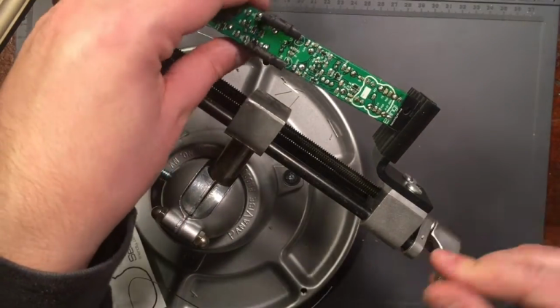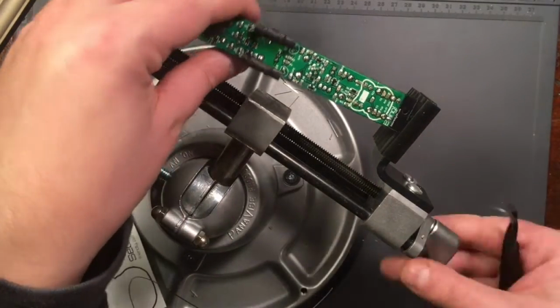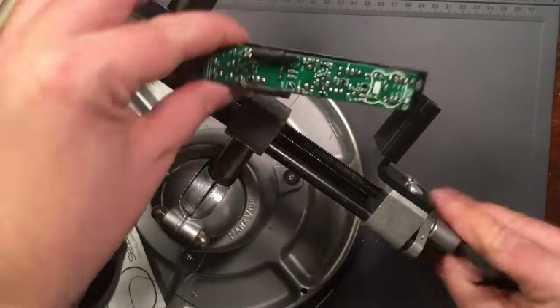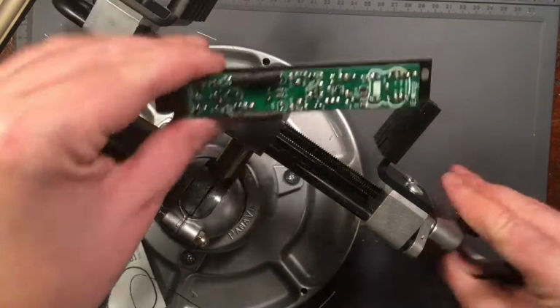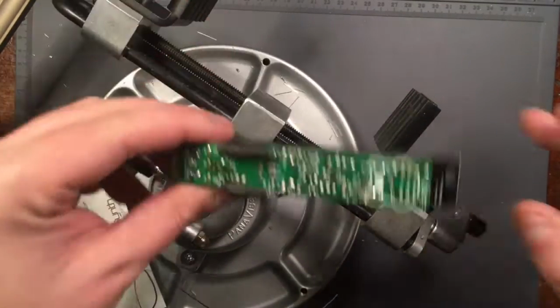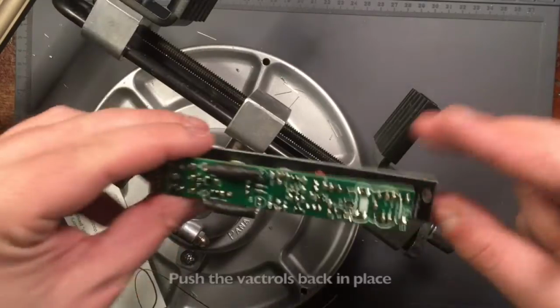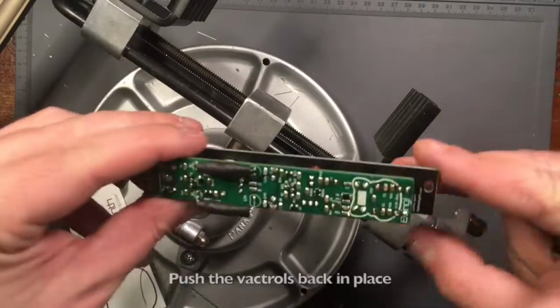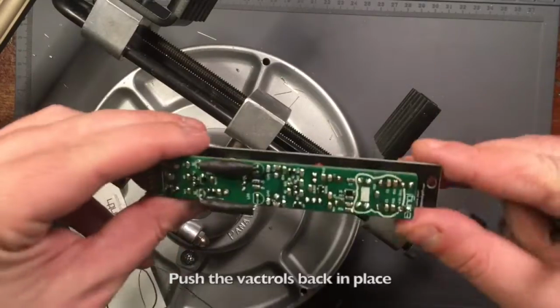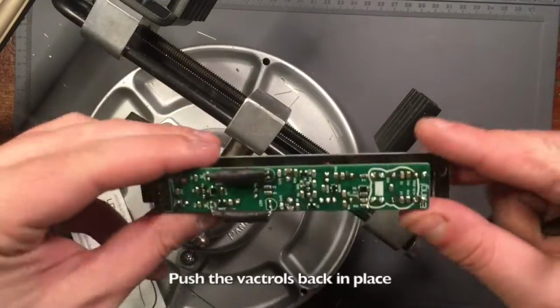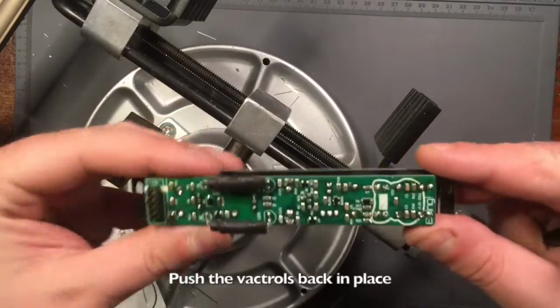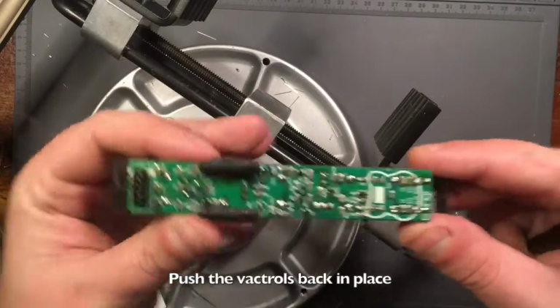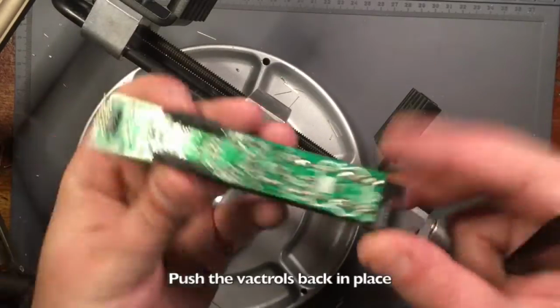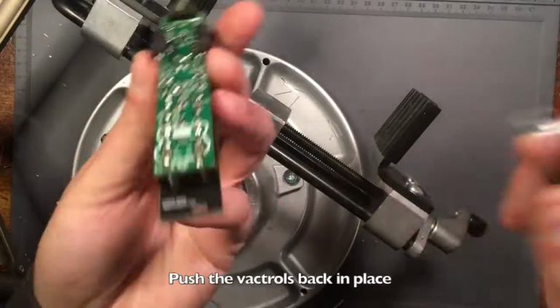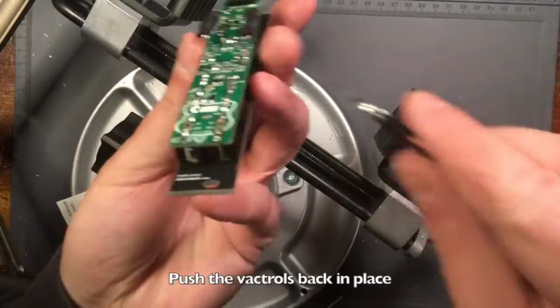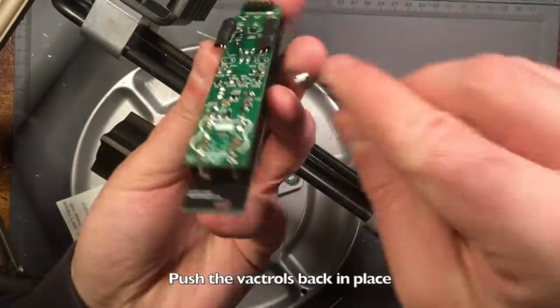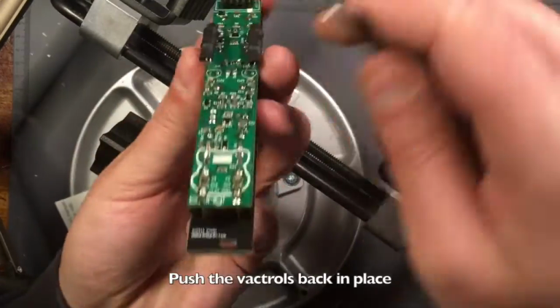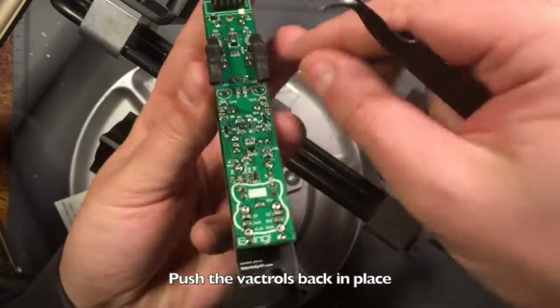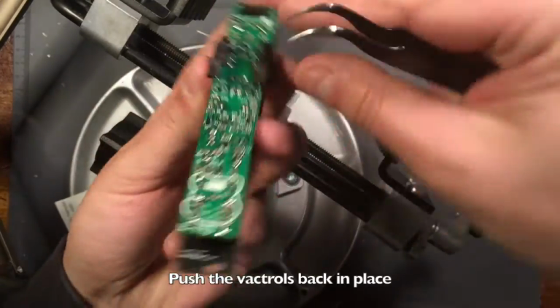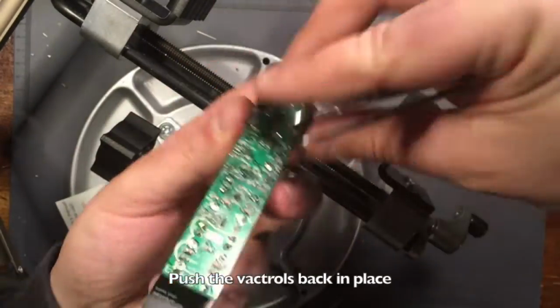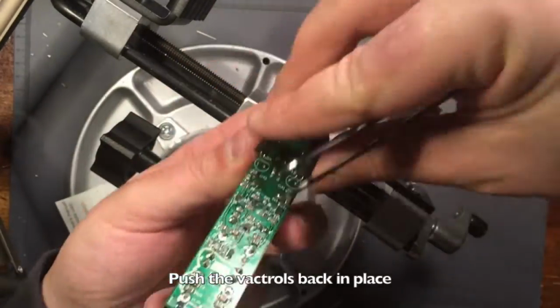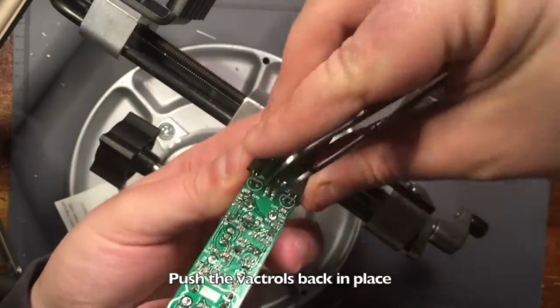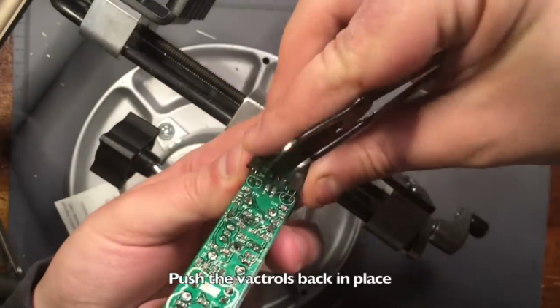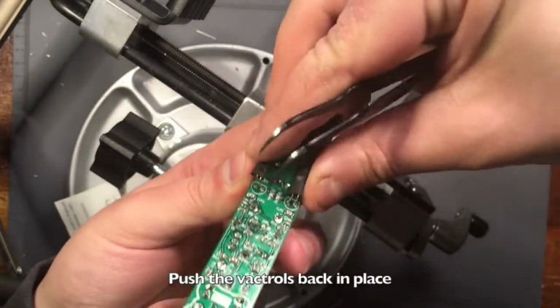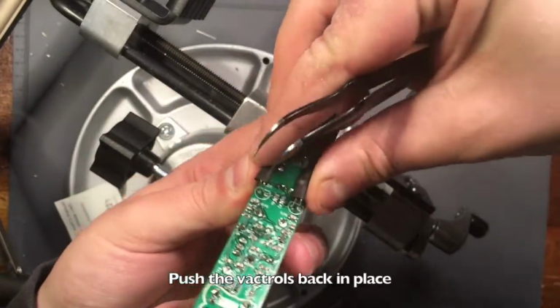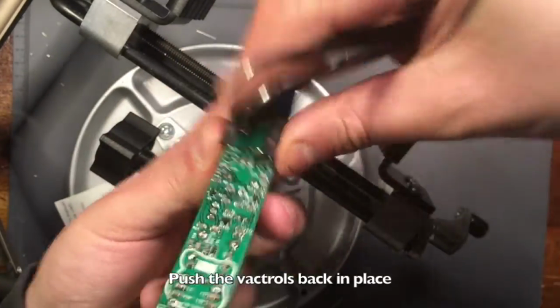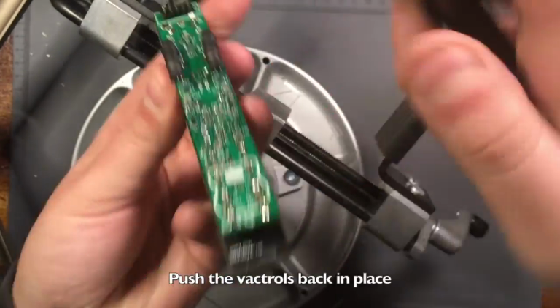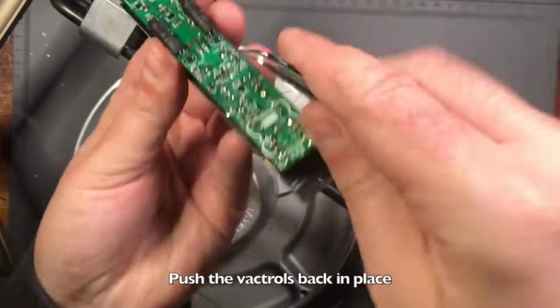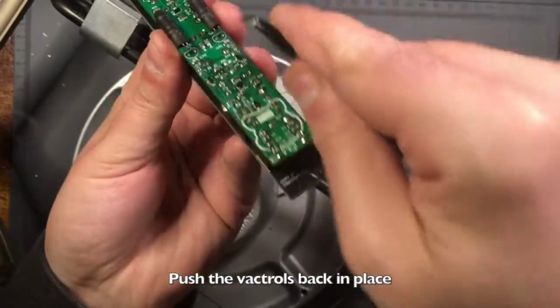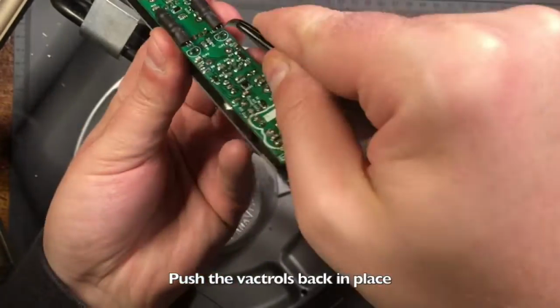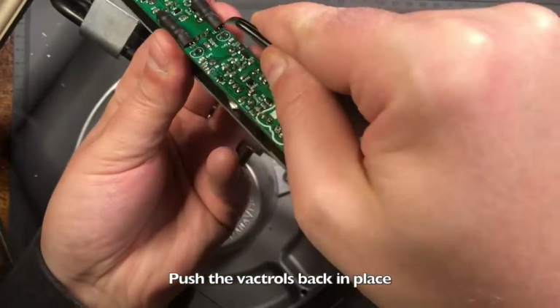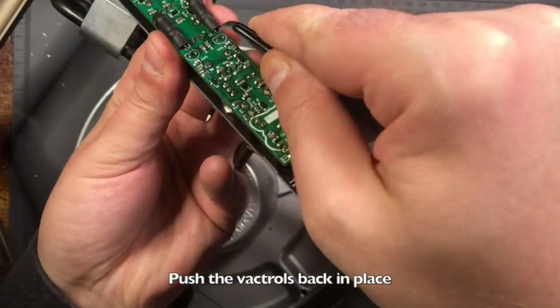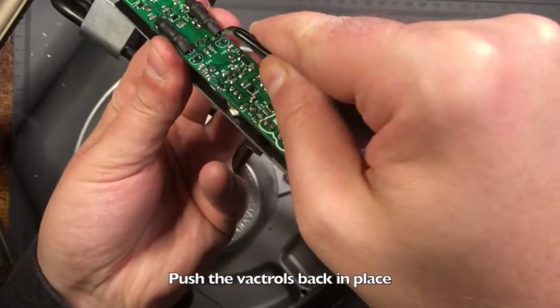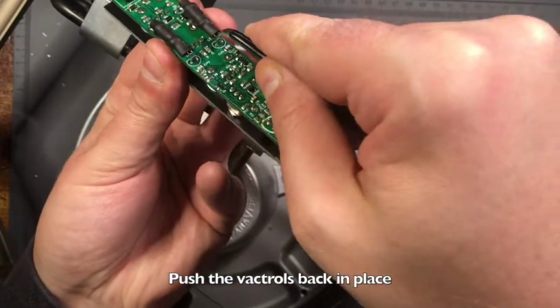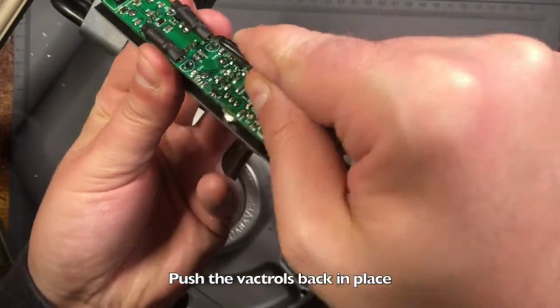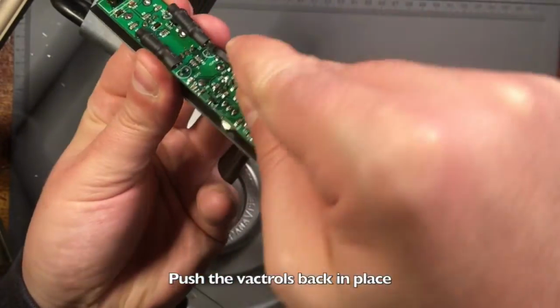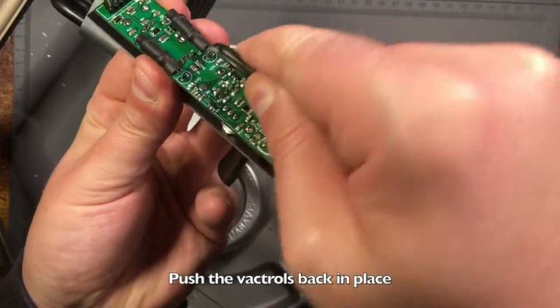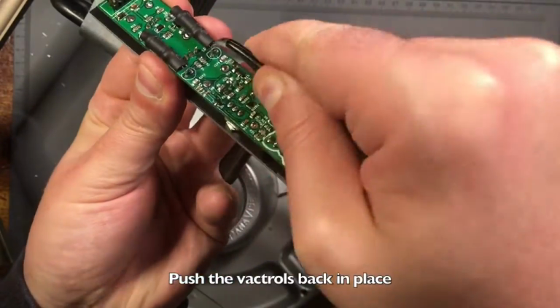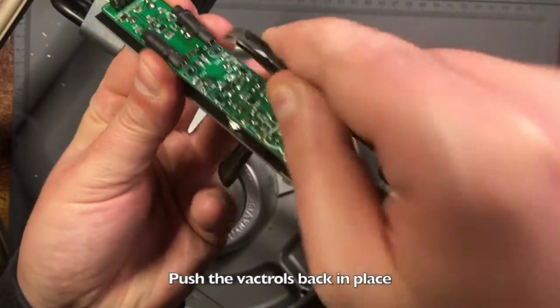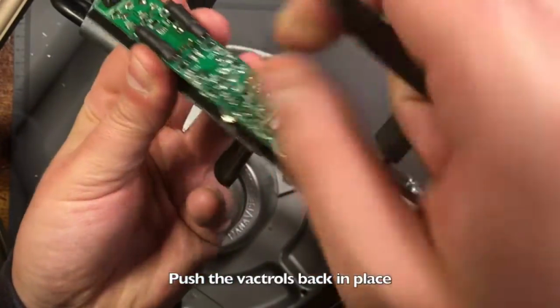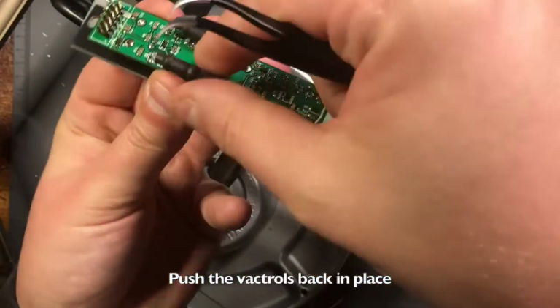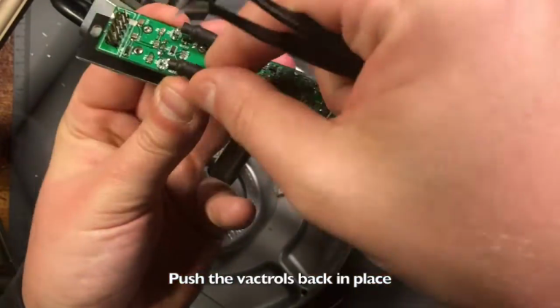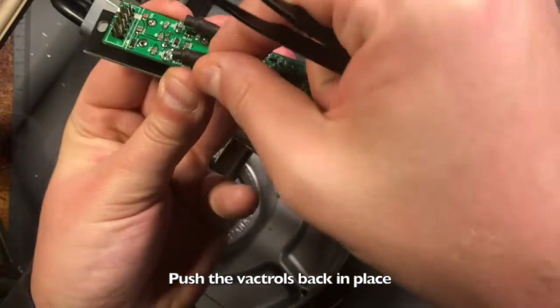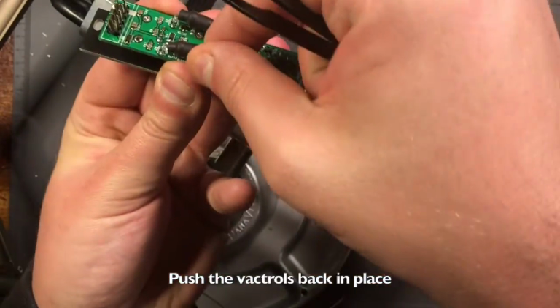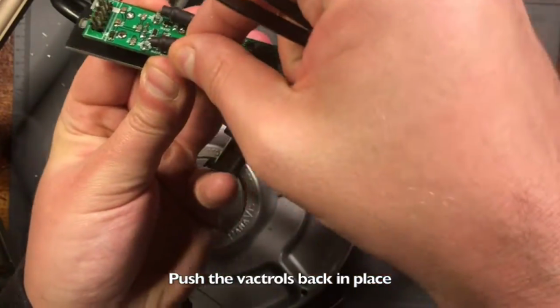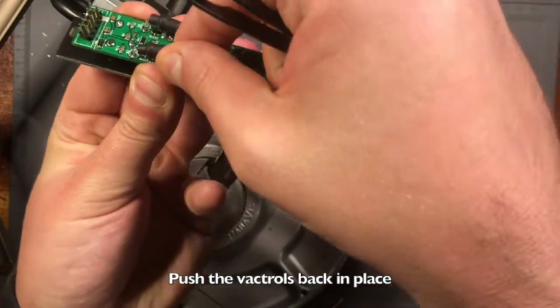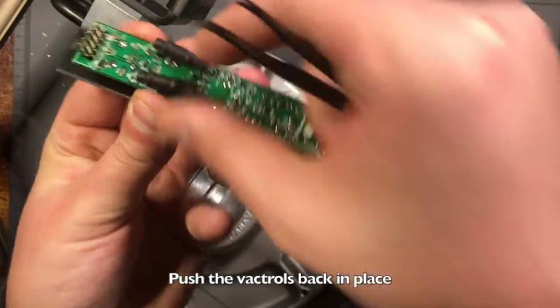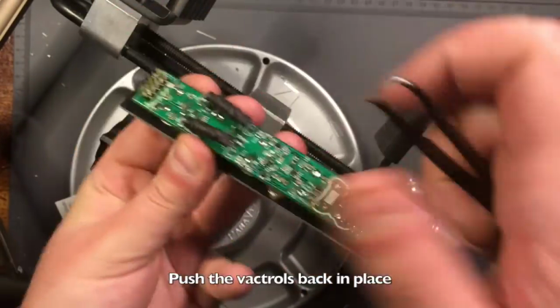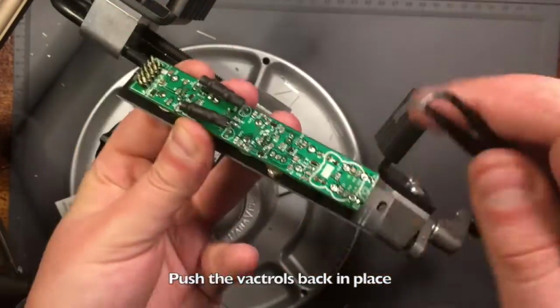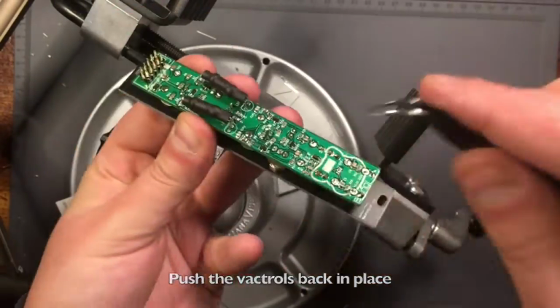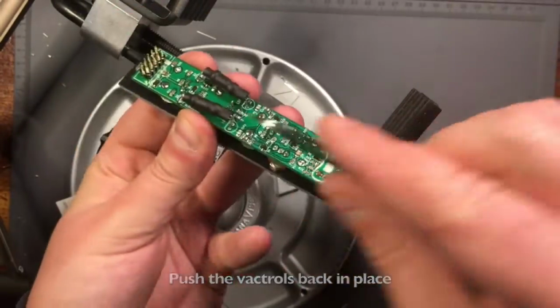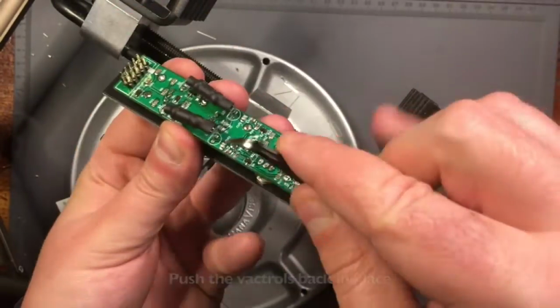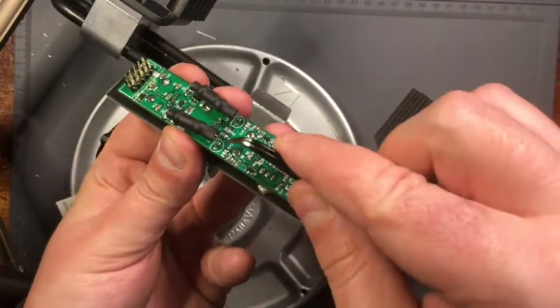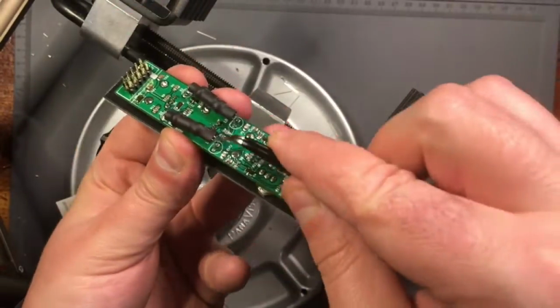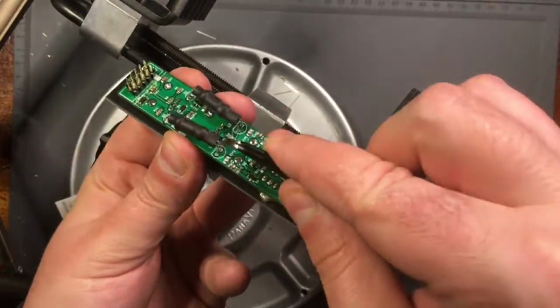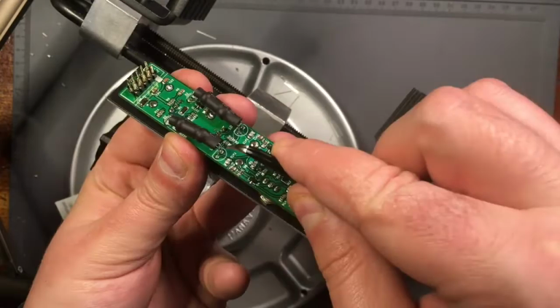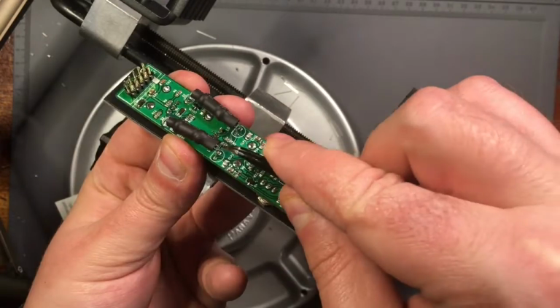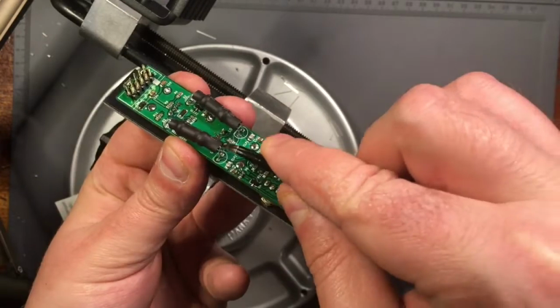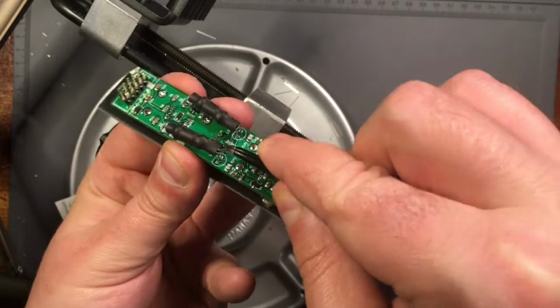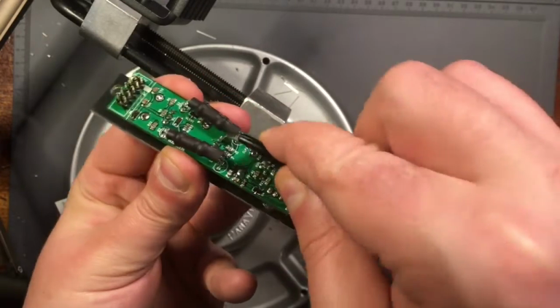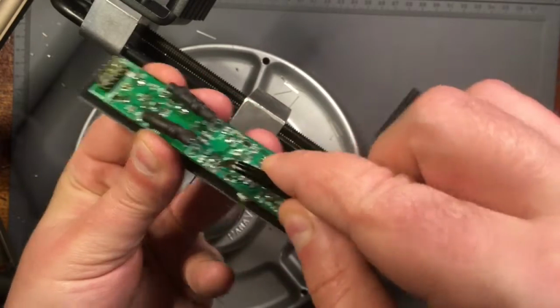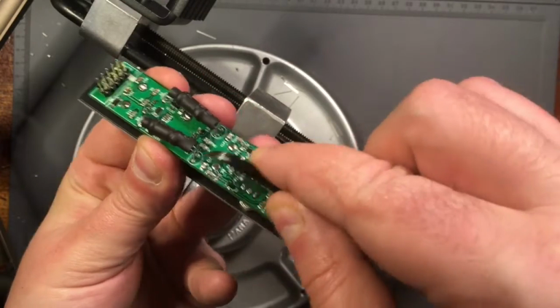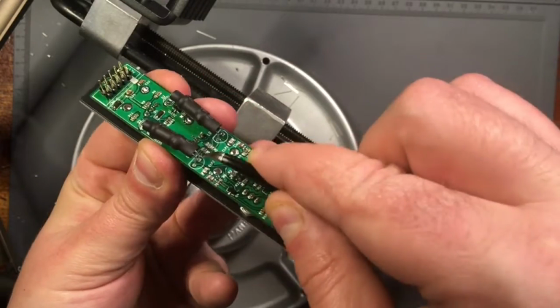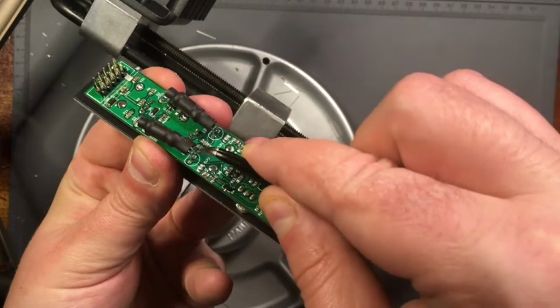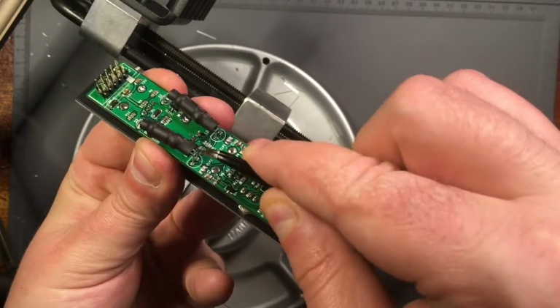Gently push the Vactrols back into place, and use tweezers or a screwdriver to separate the legs of the Vactrols so they aren't touching.